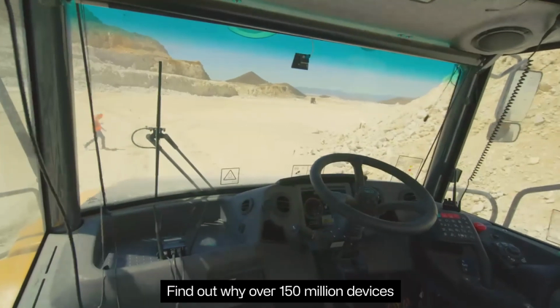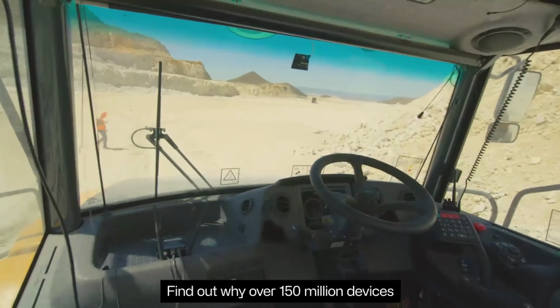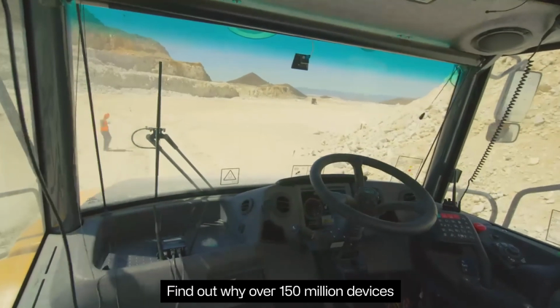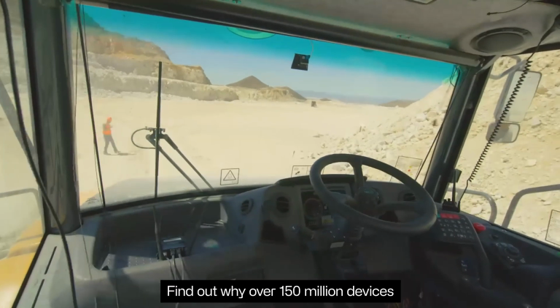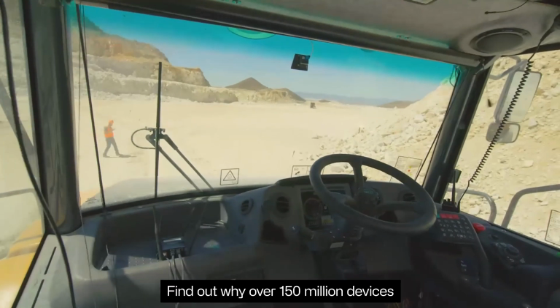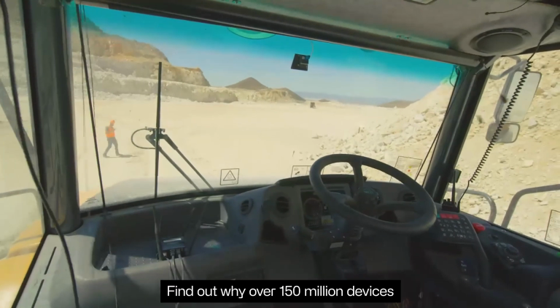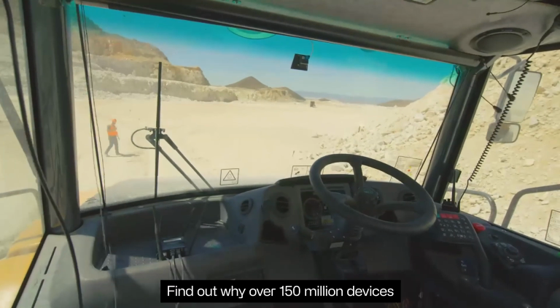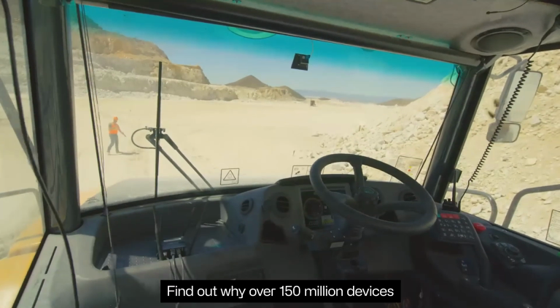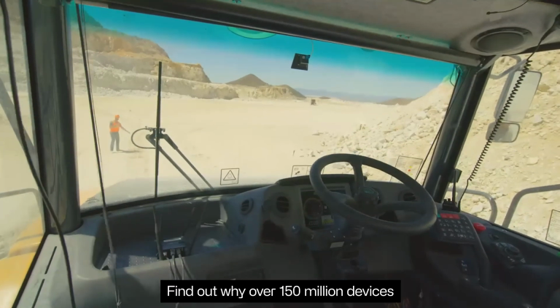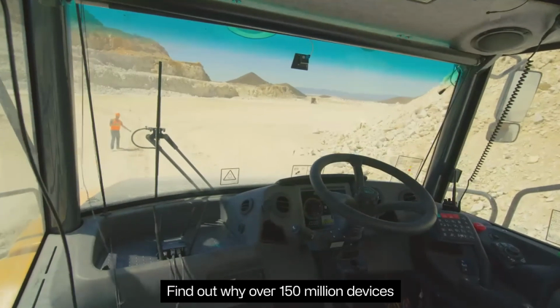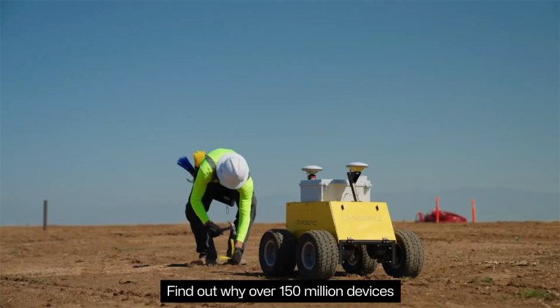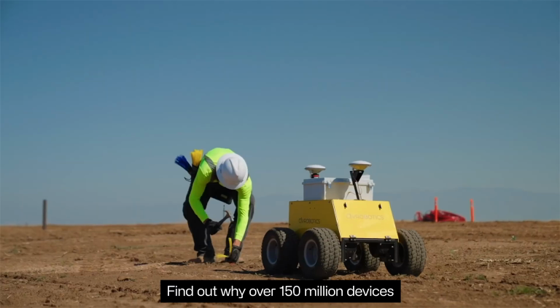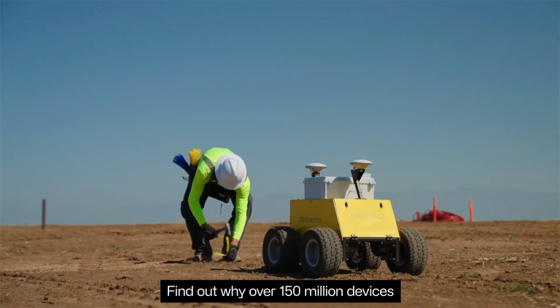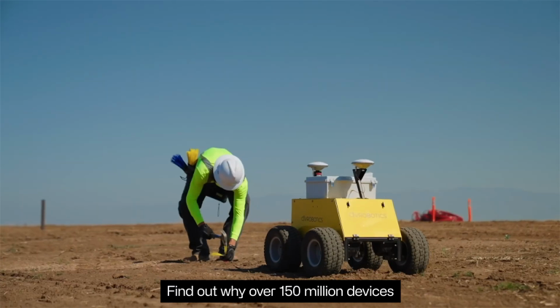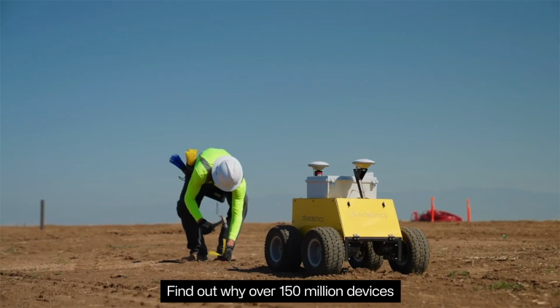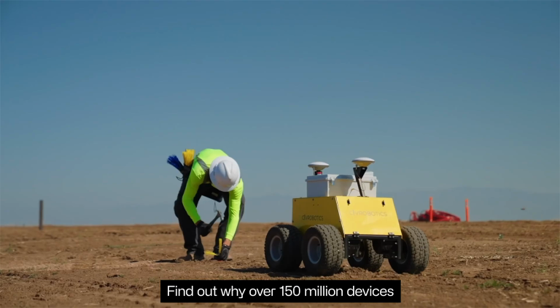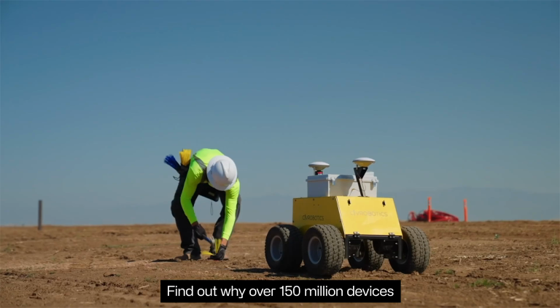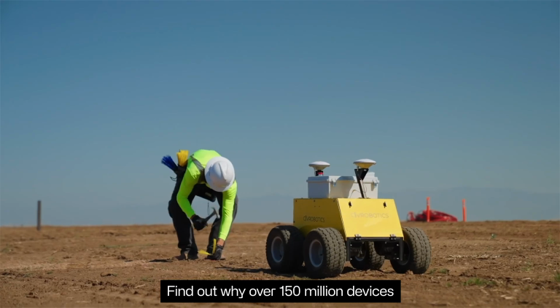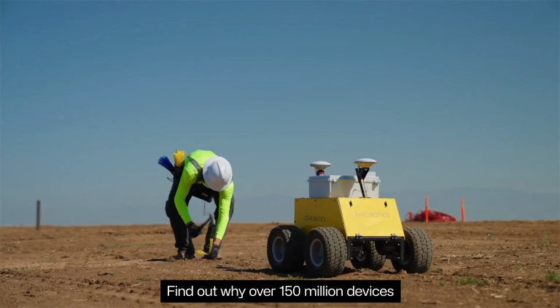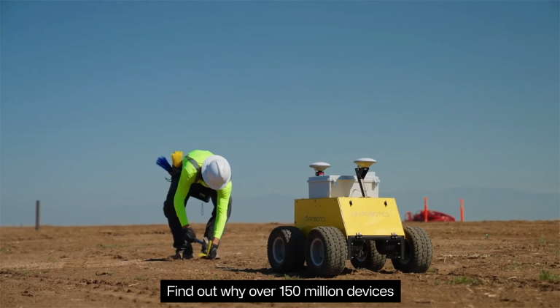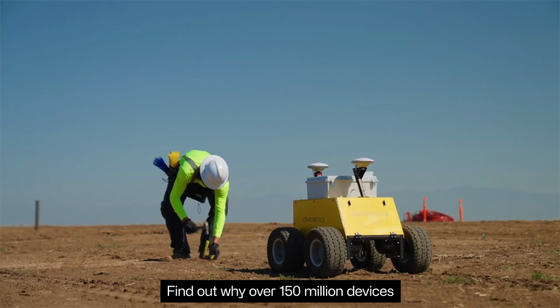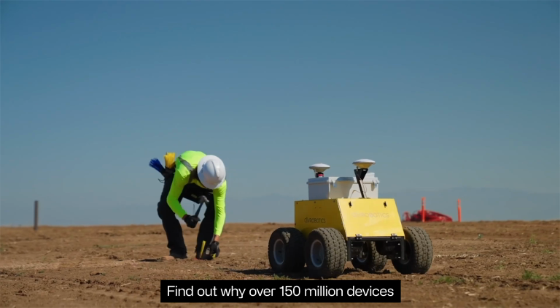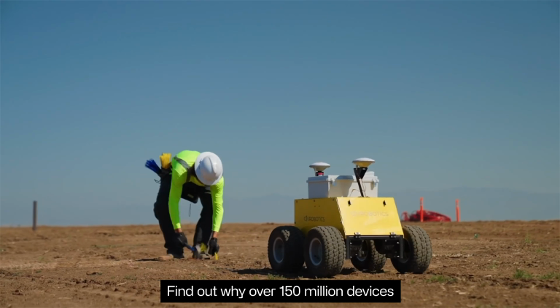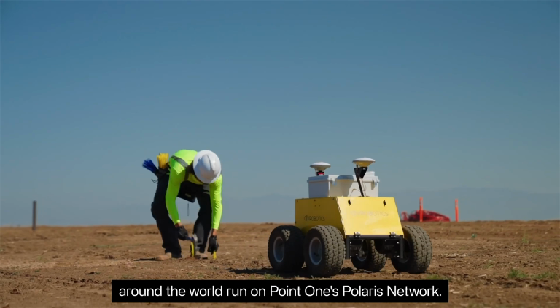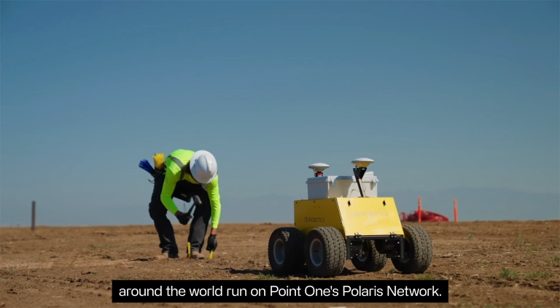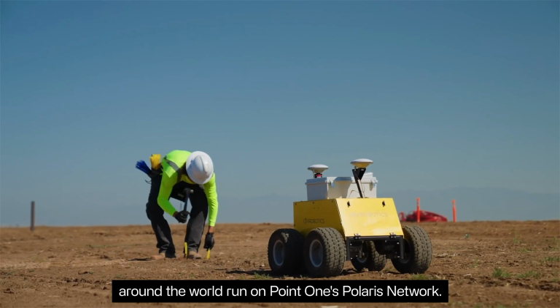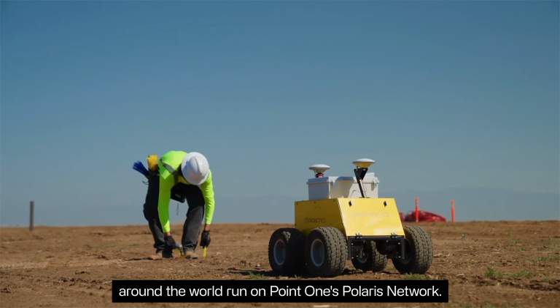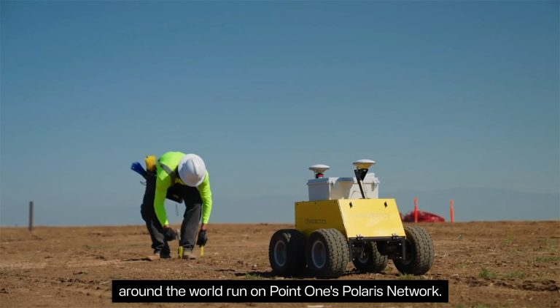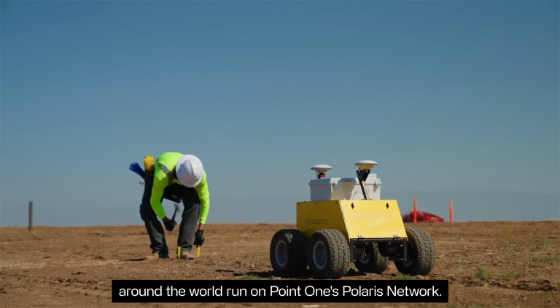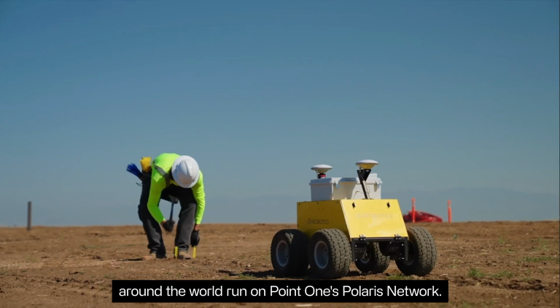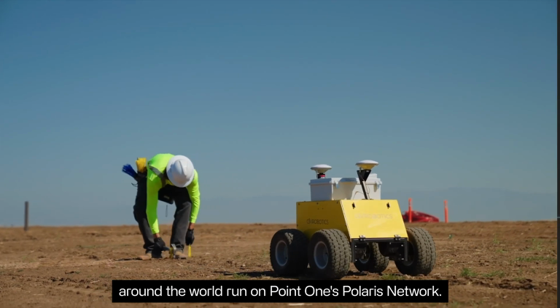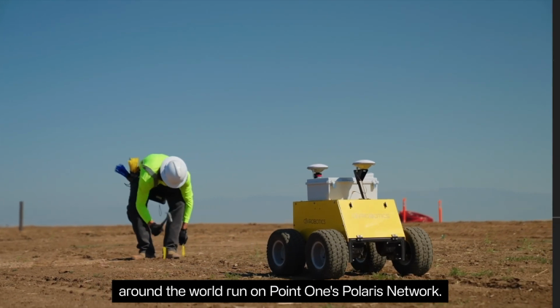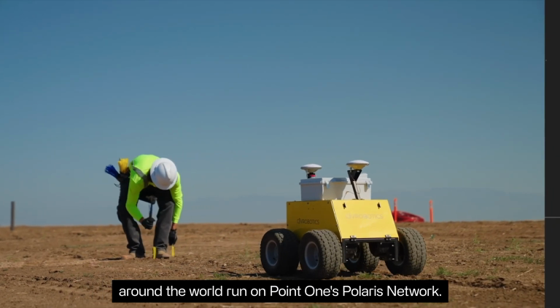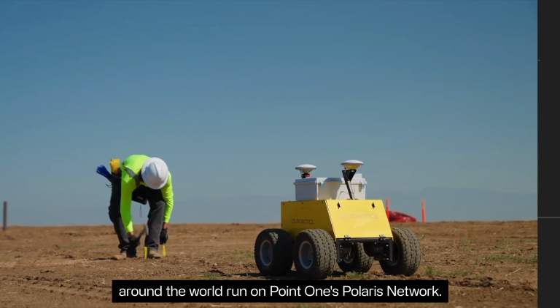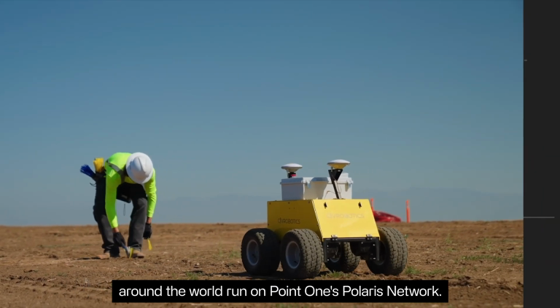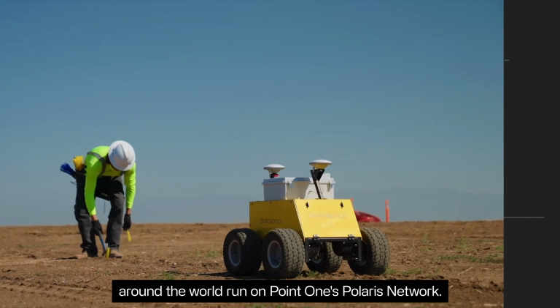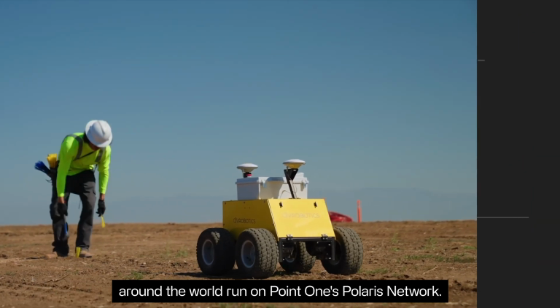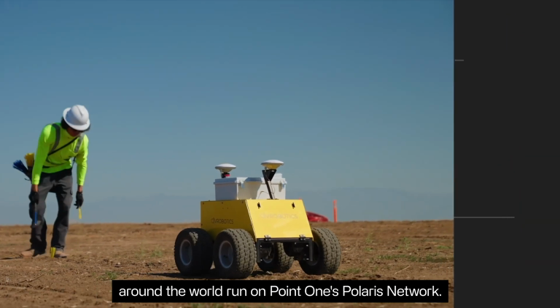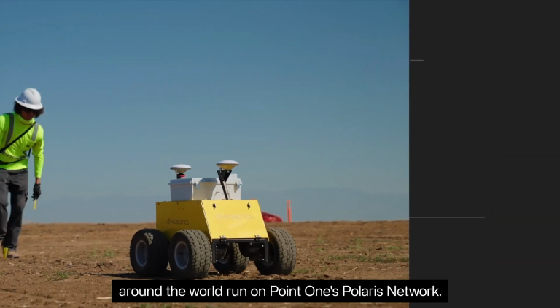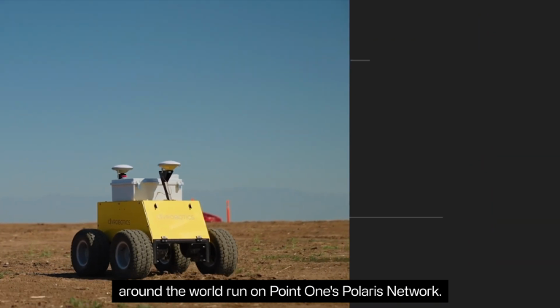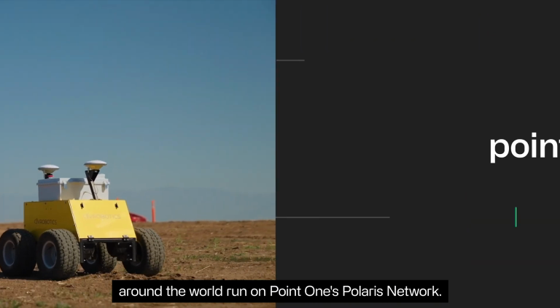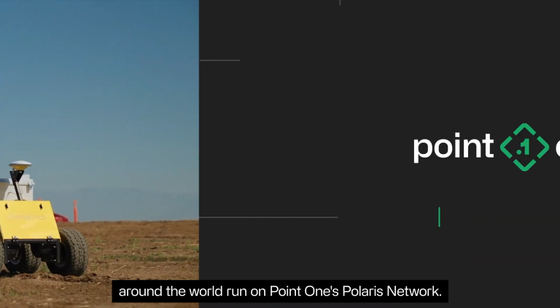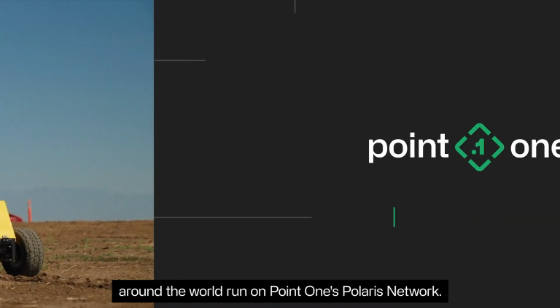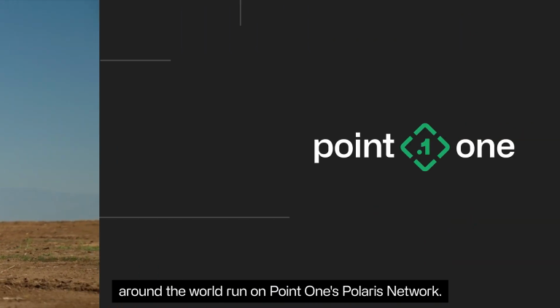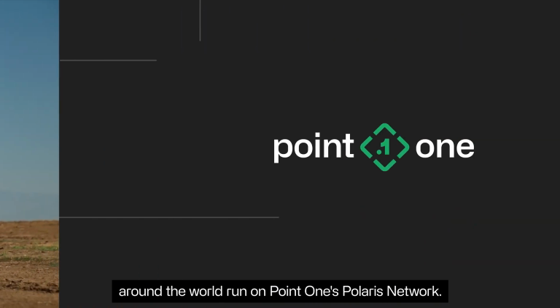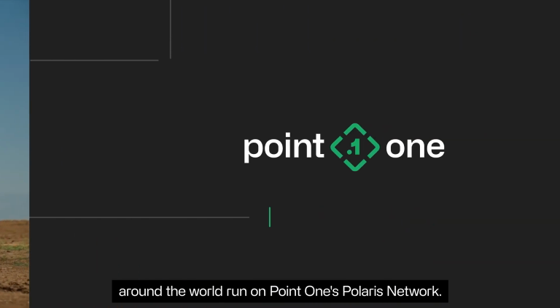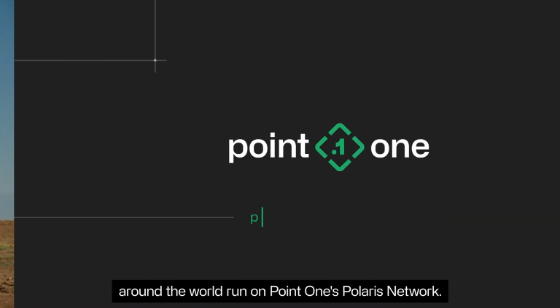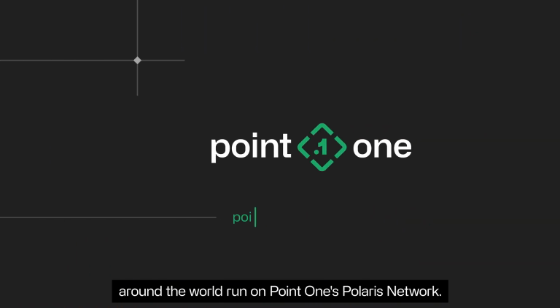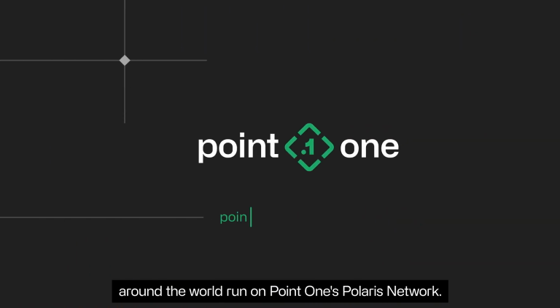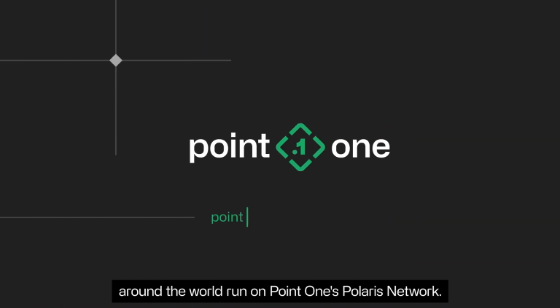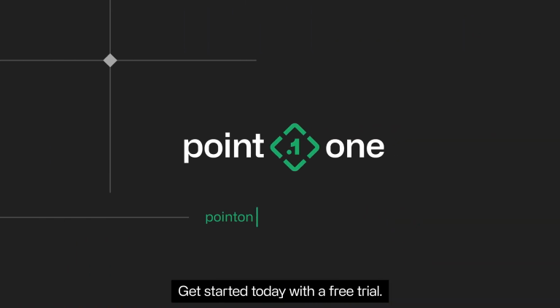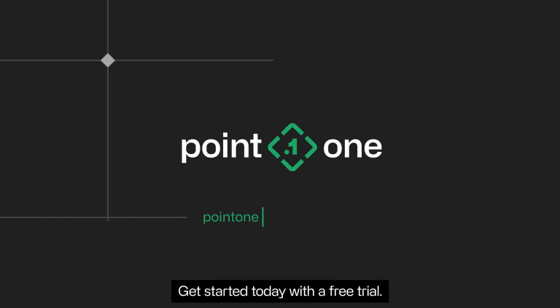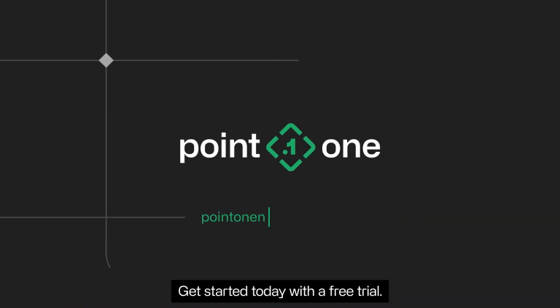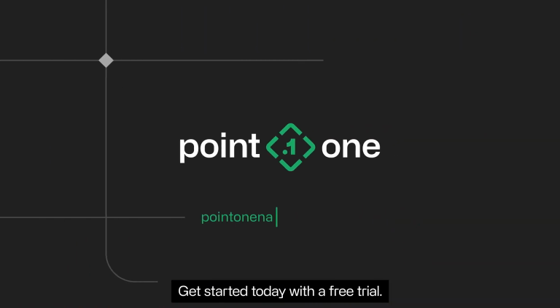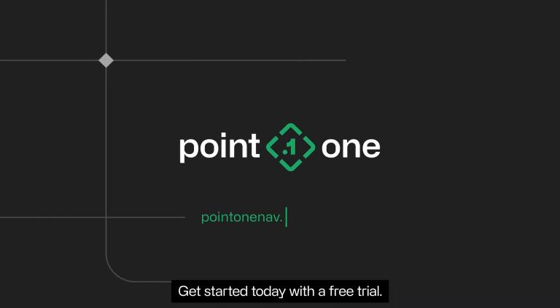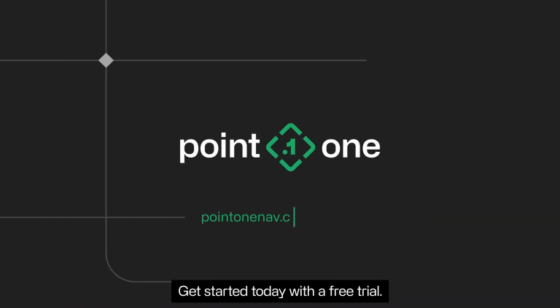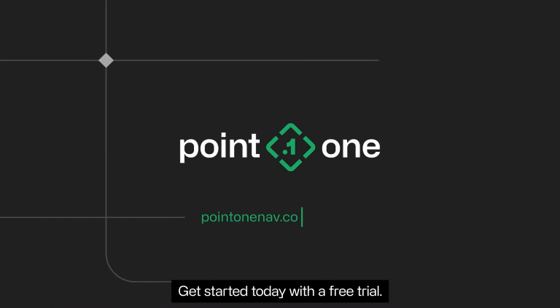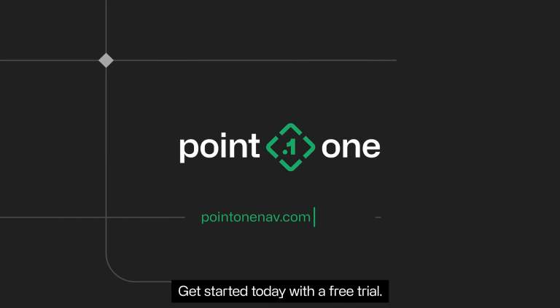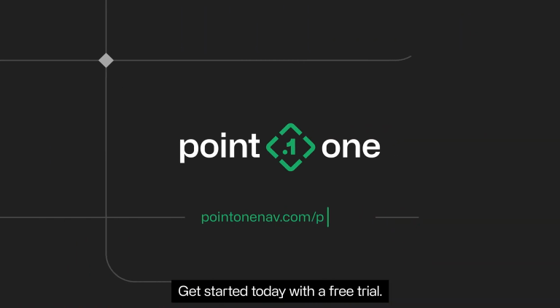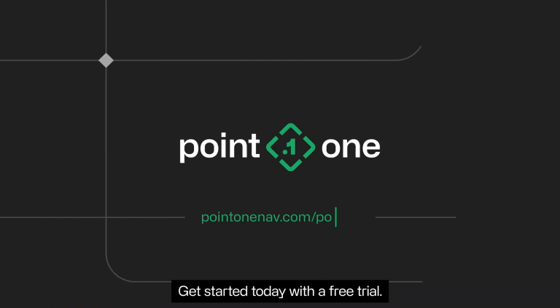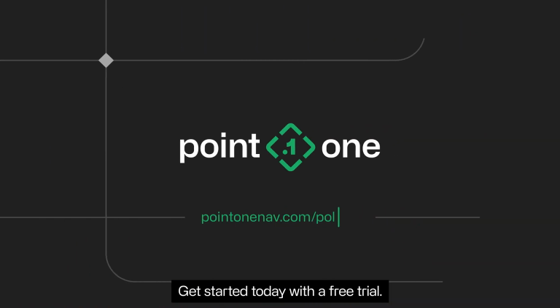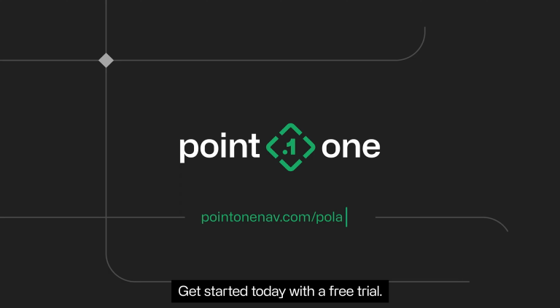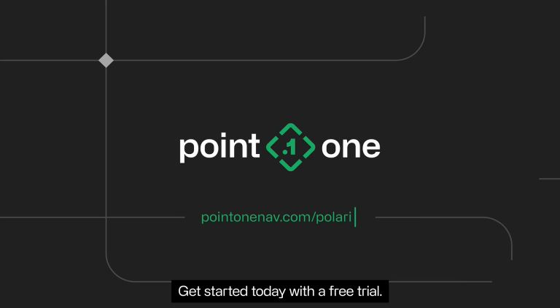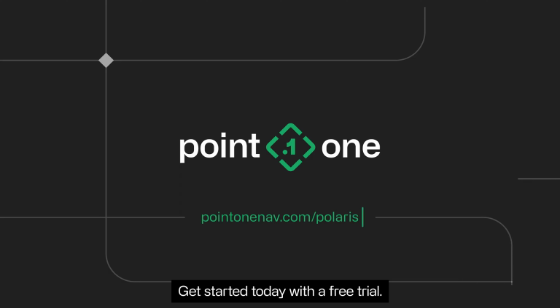Find out why over 150 million devices around the world run on PointOne's Polaris network. Get started today with a free trial.